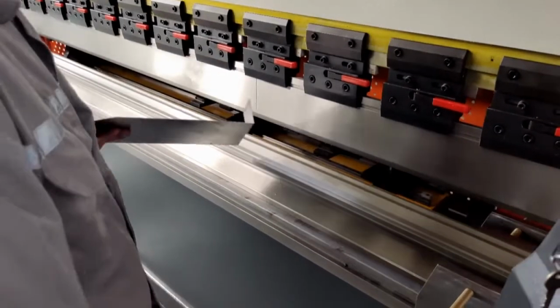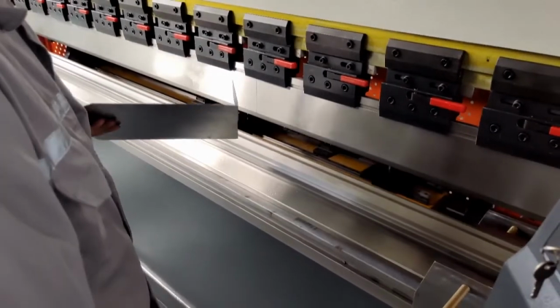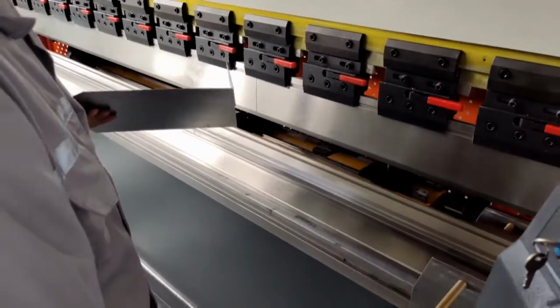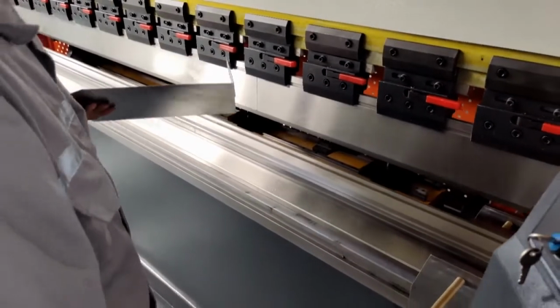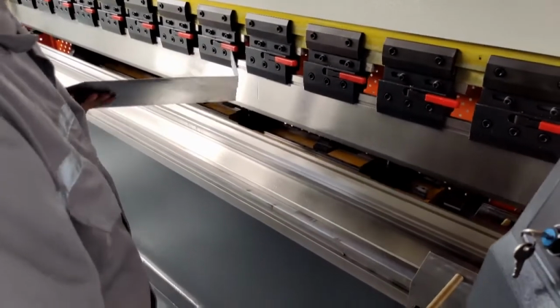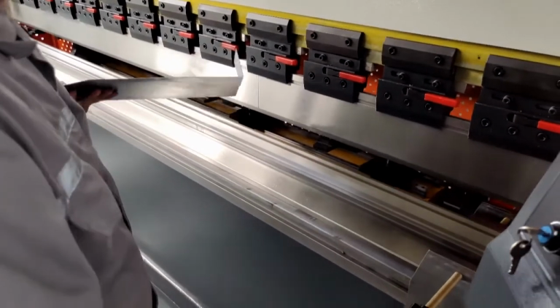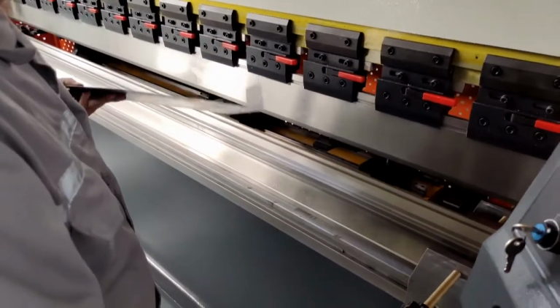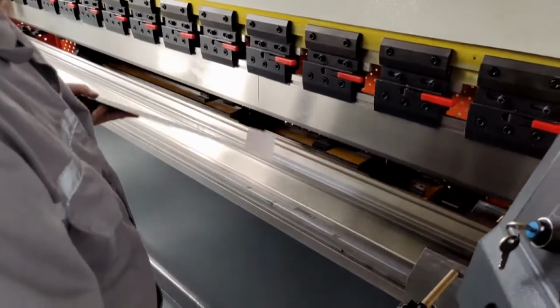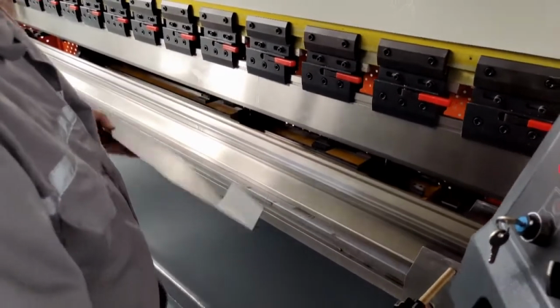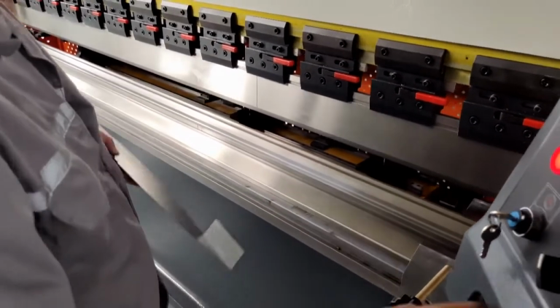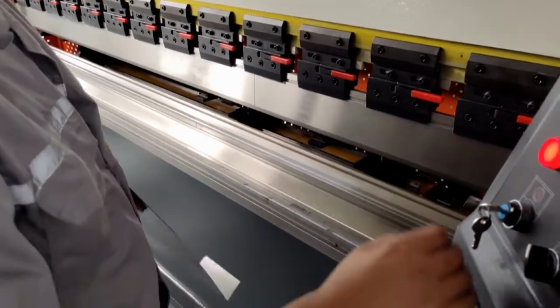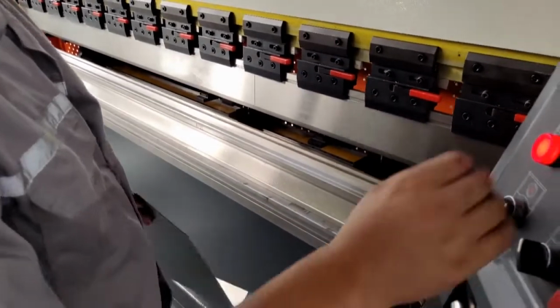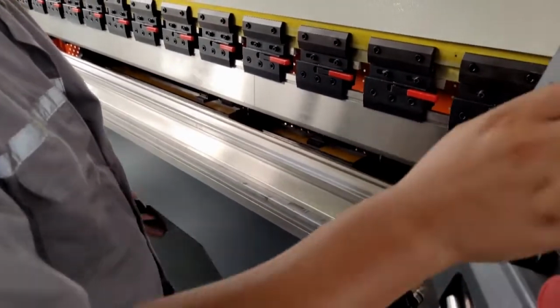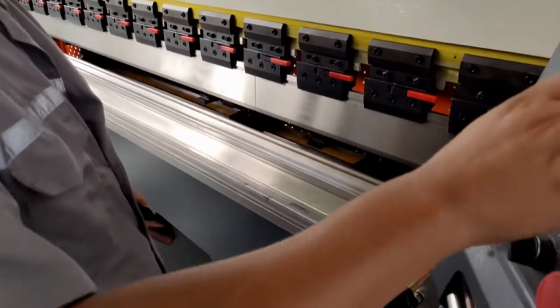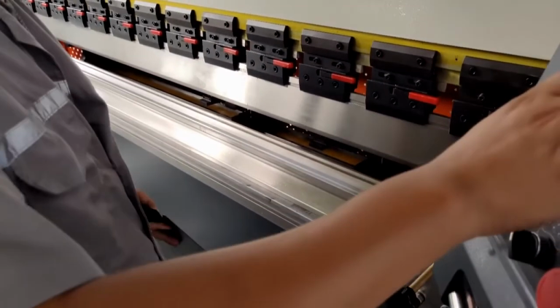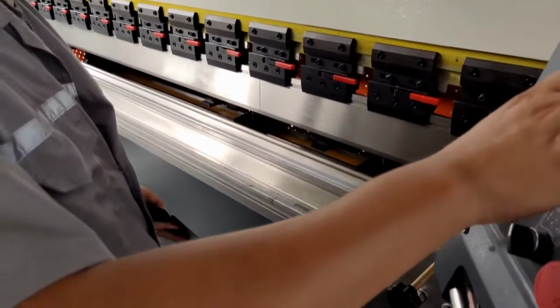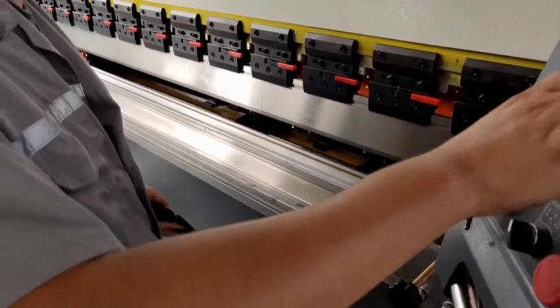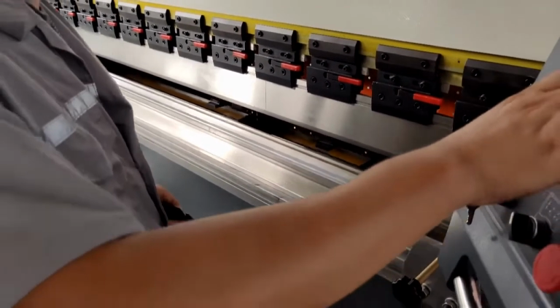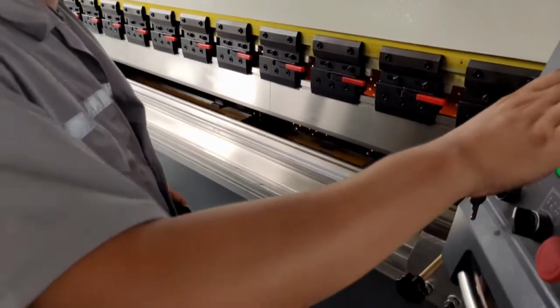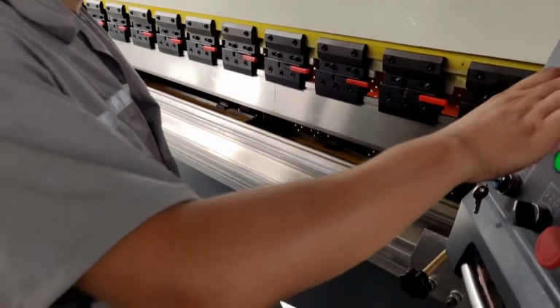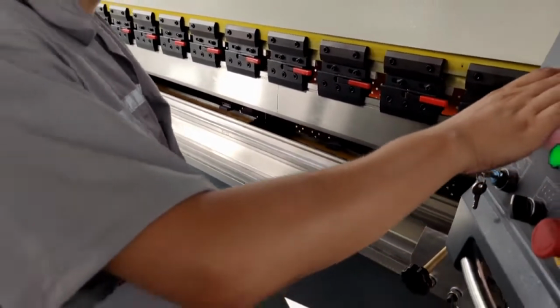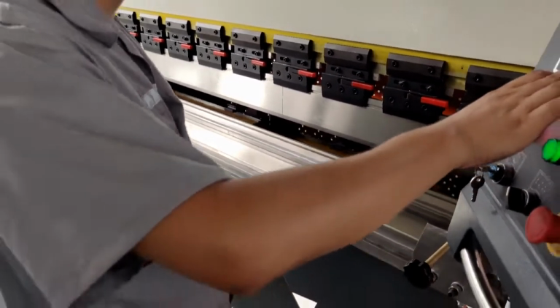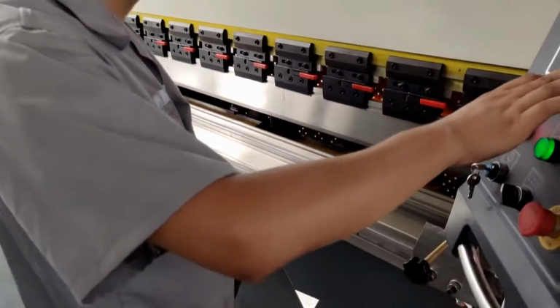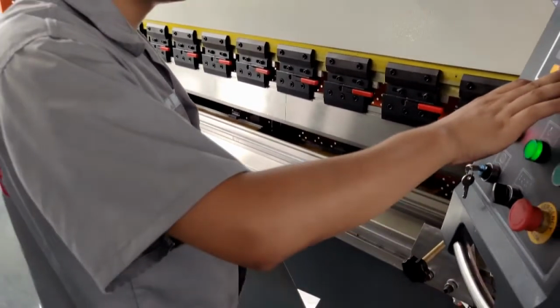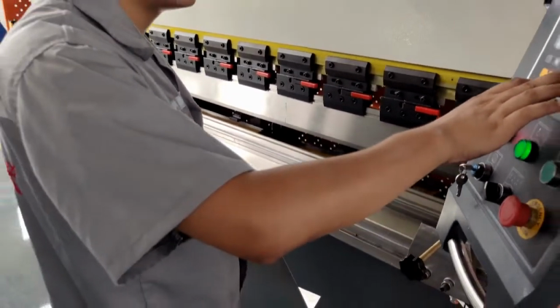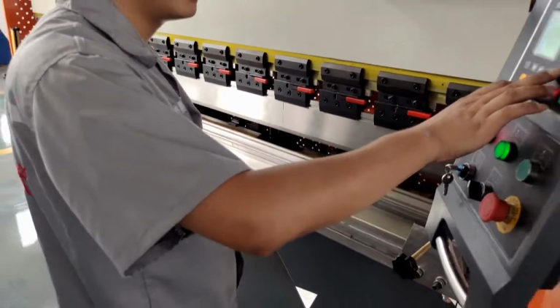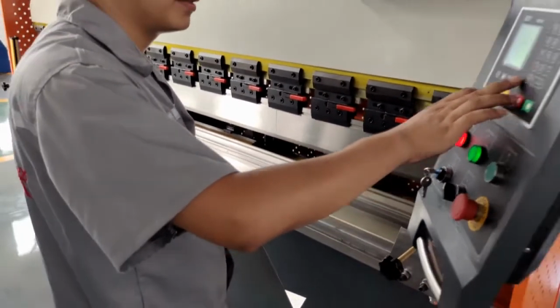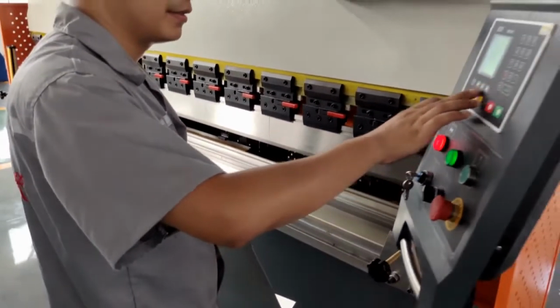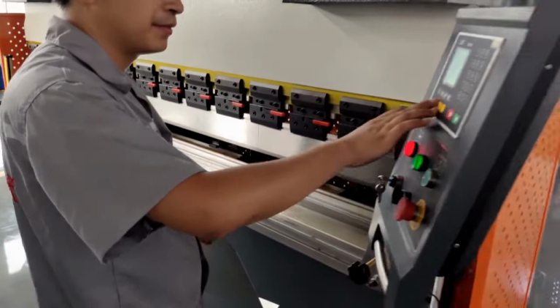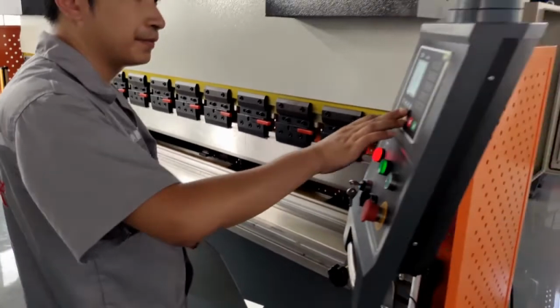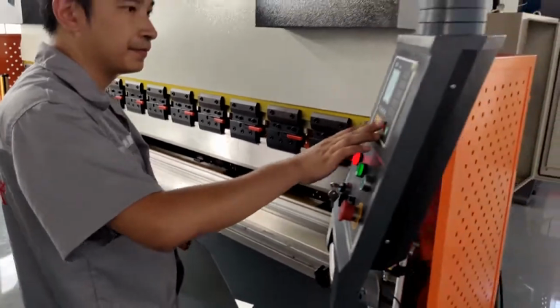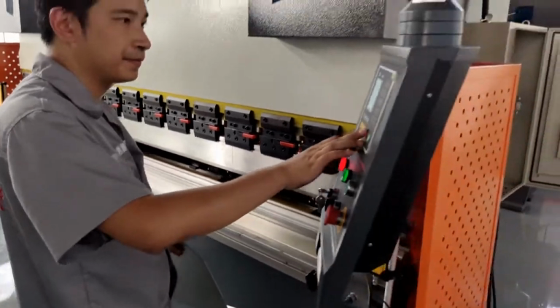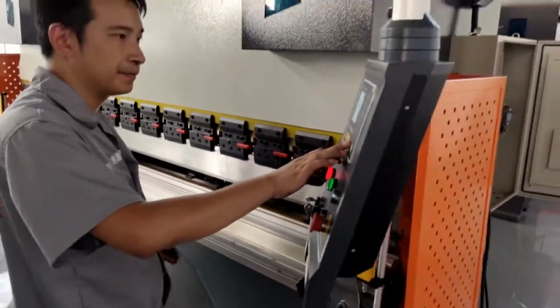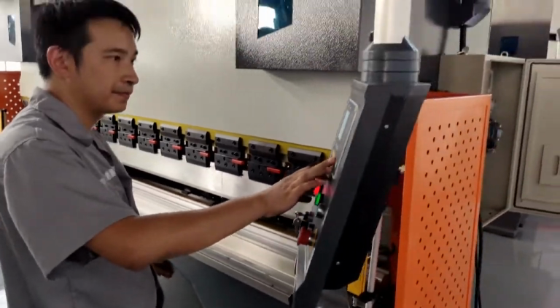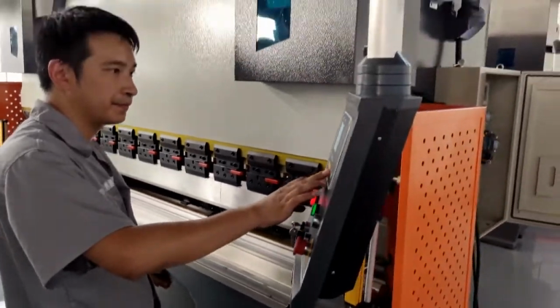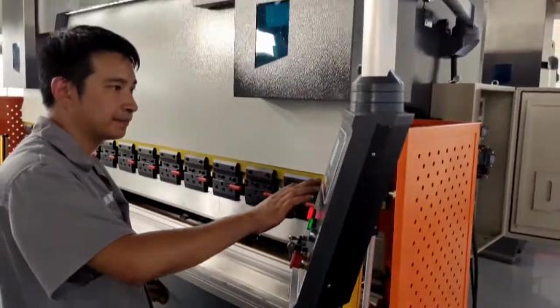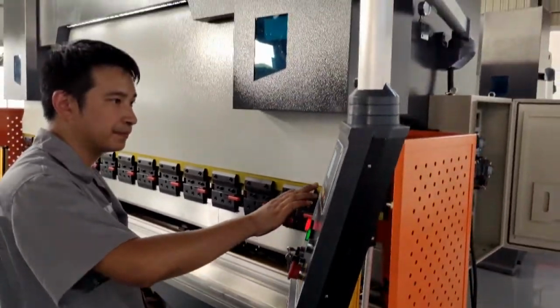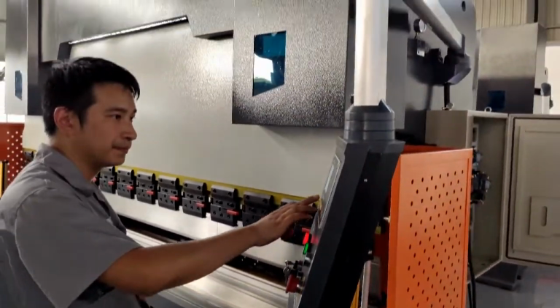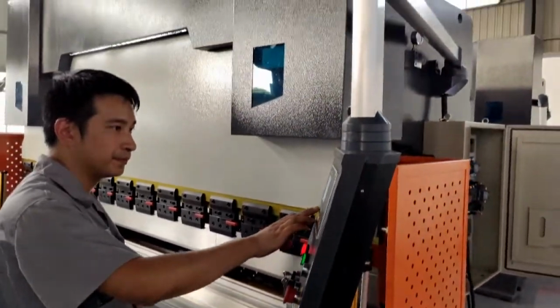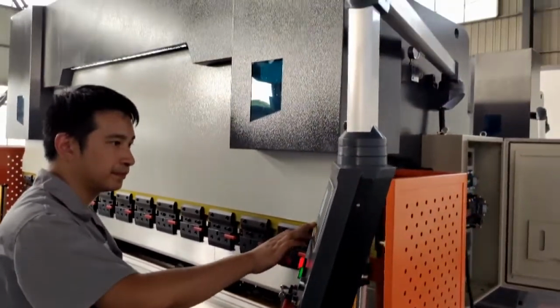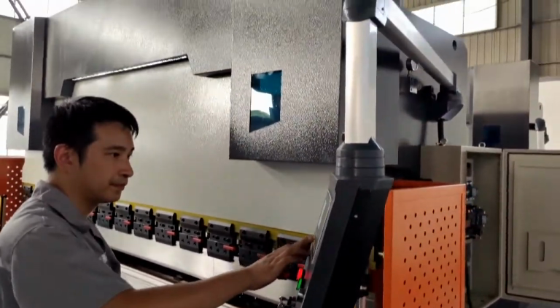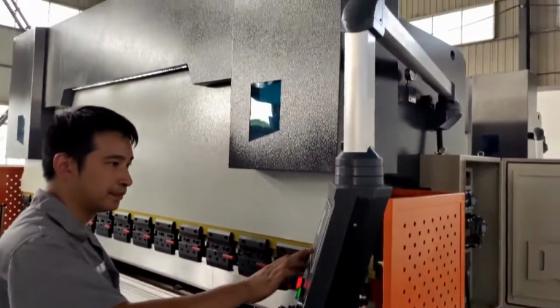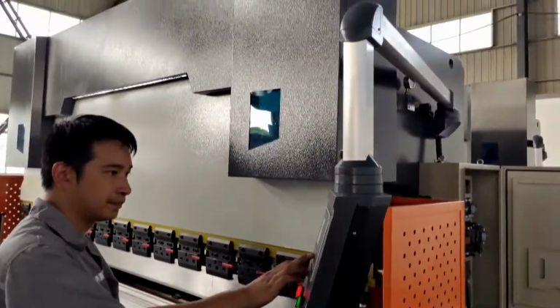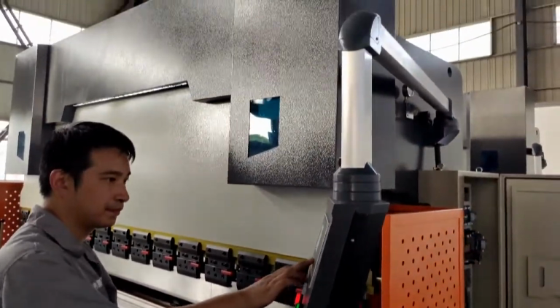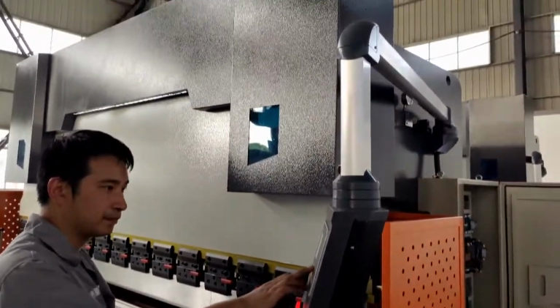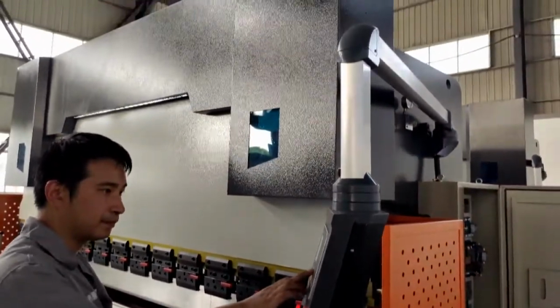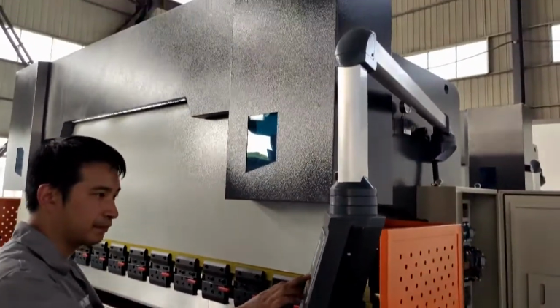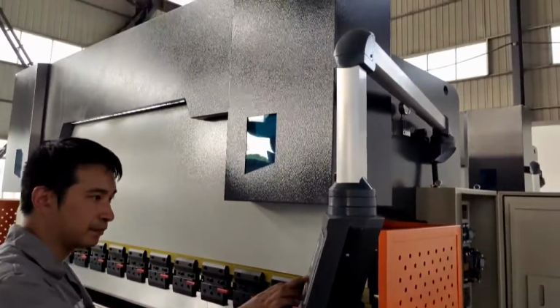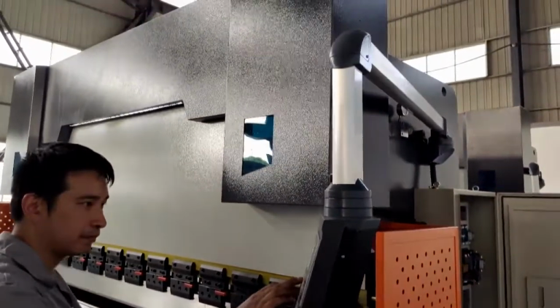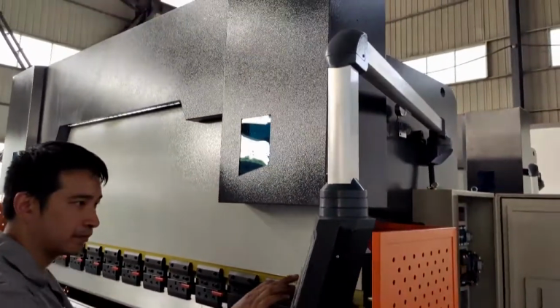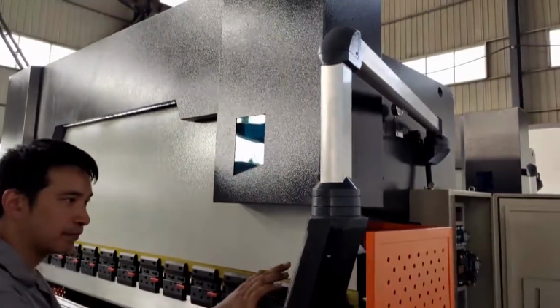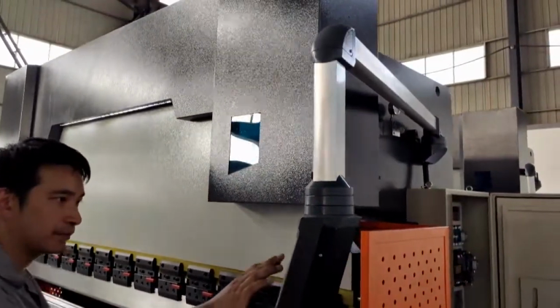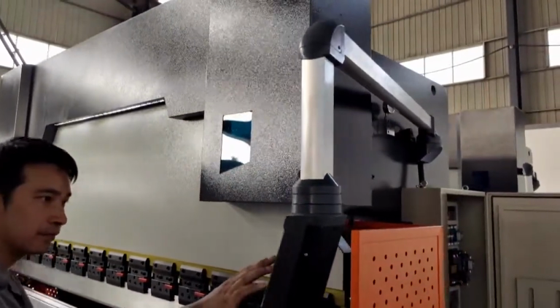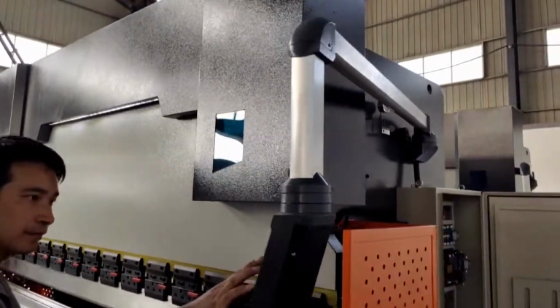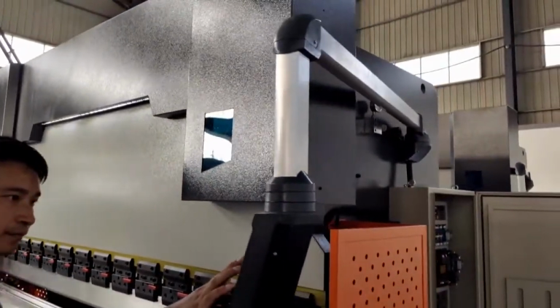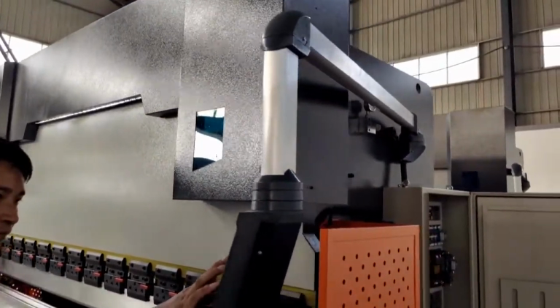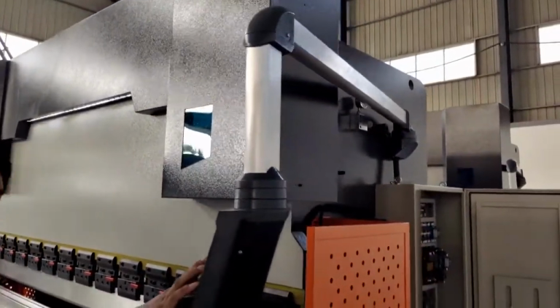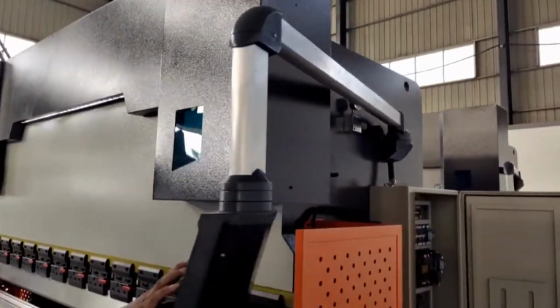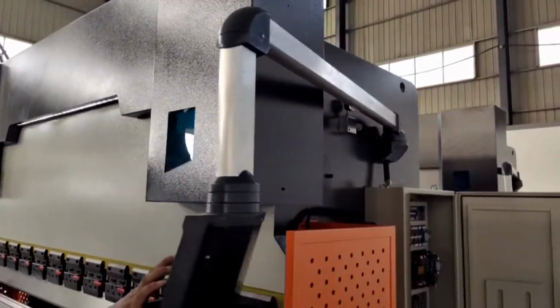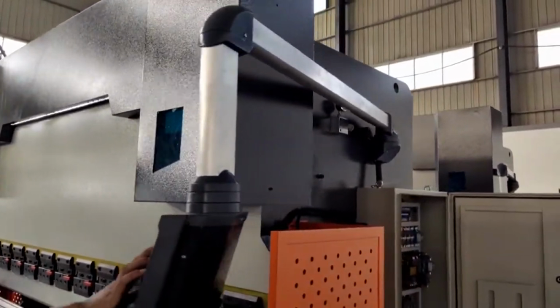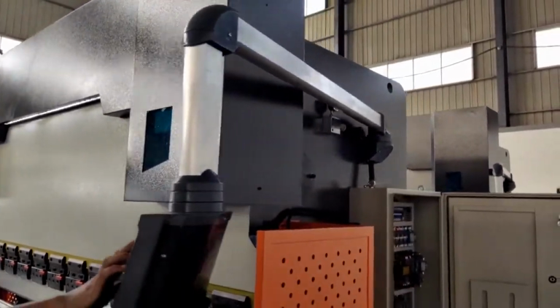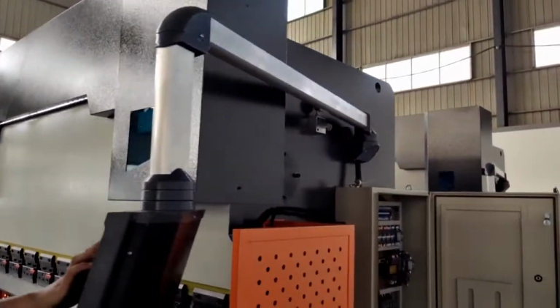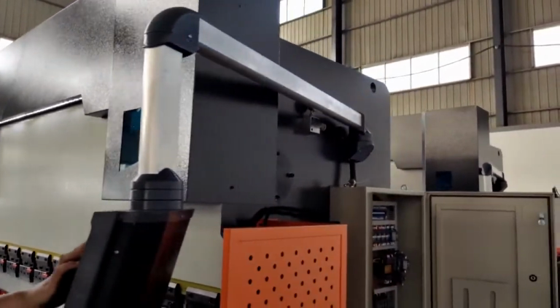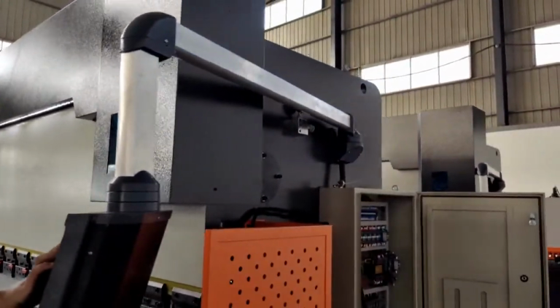We can see the bending angle is very small right now, so our operator is going to adjust the controller again to achieve the correct angle.